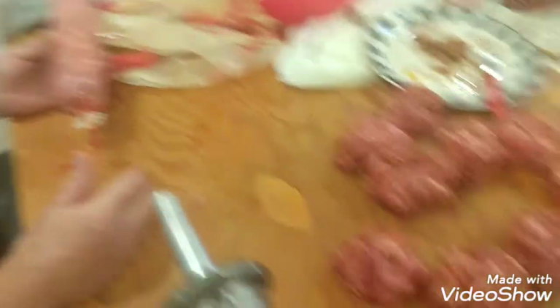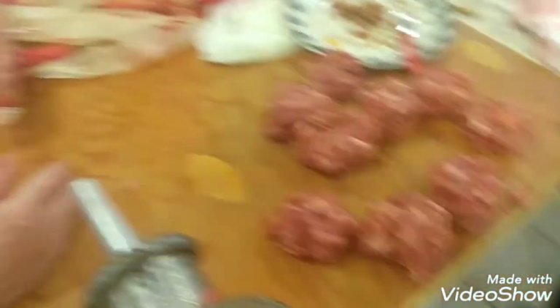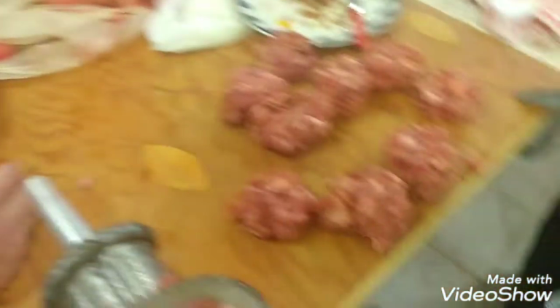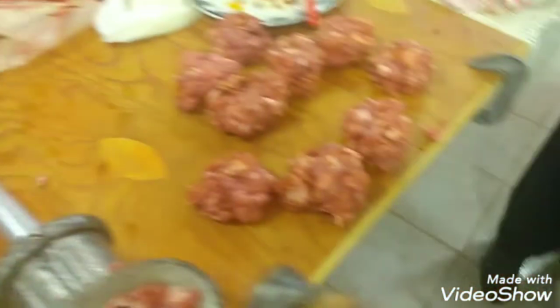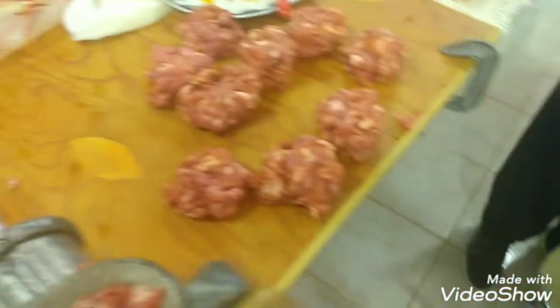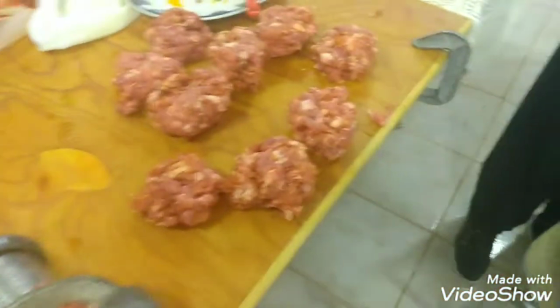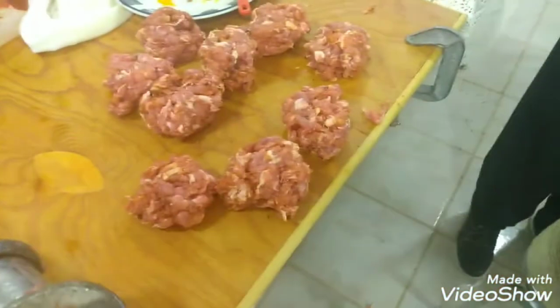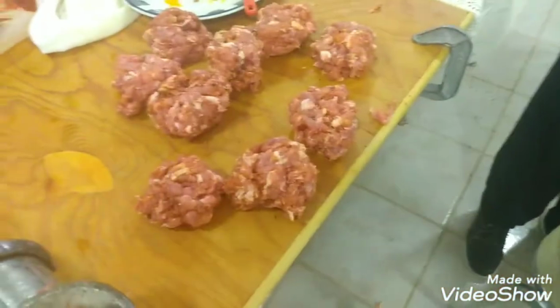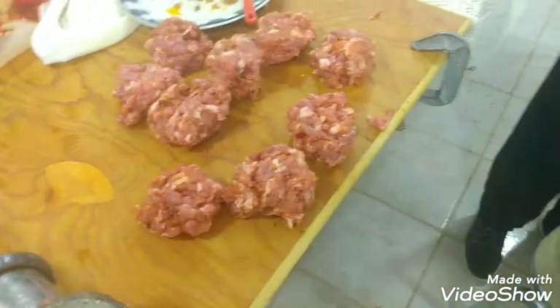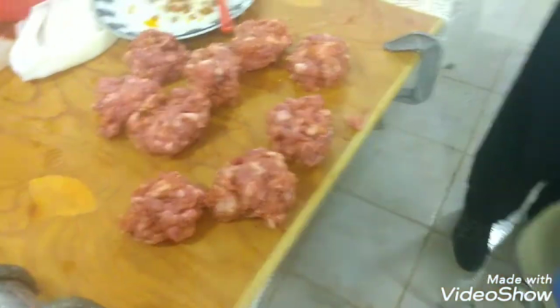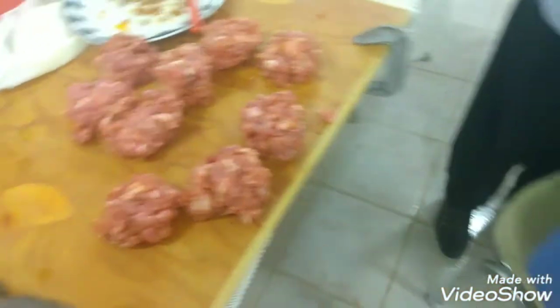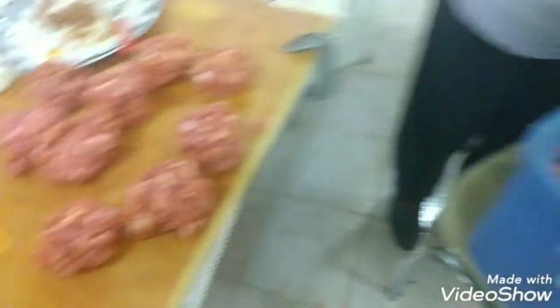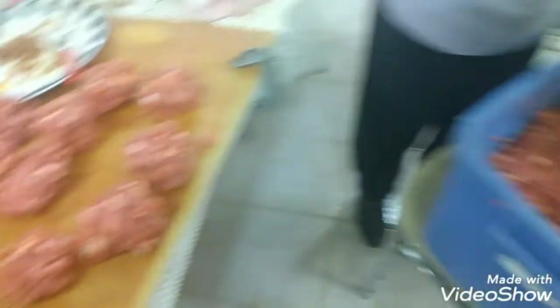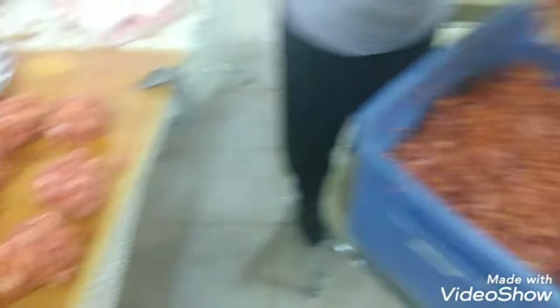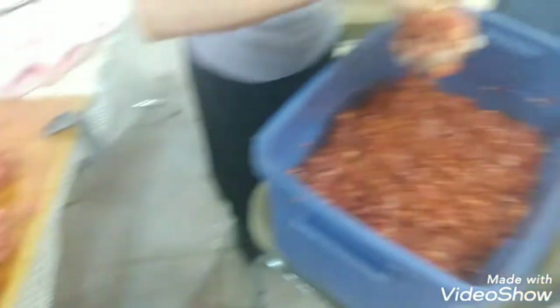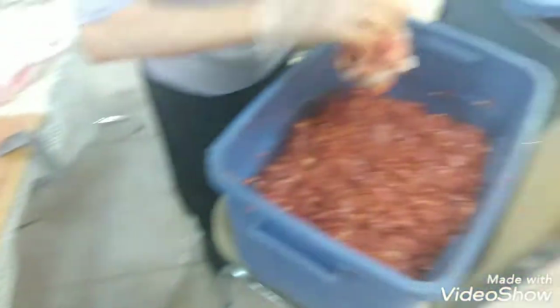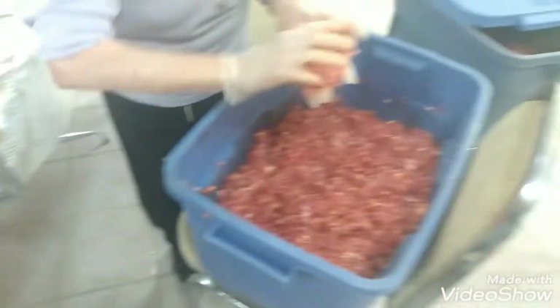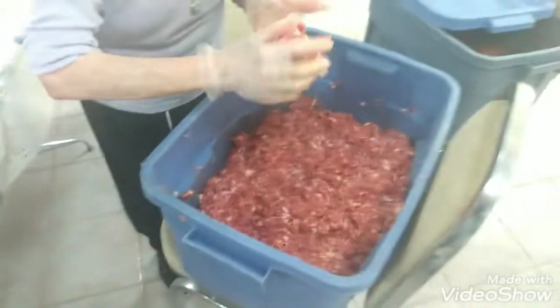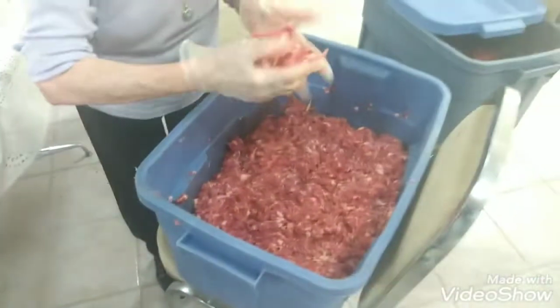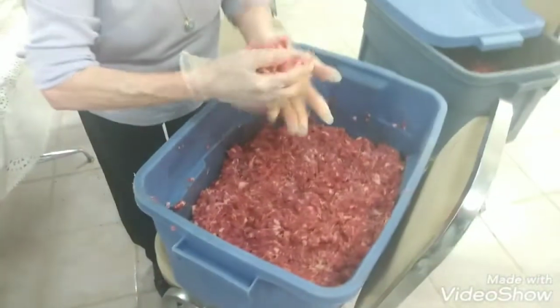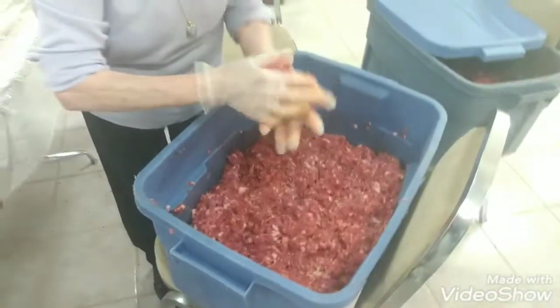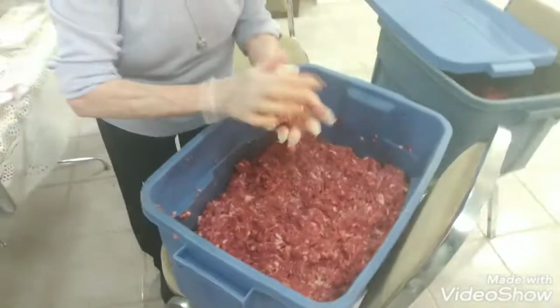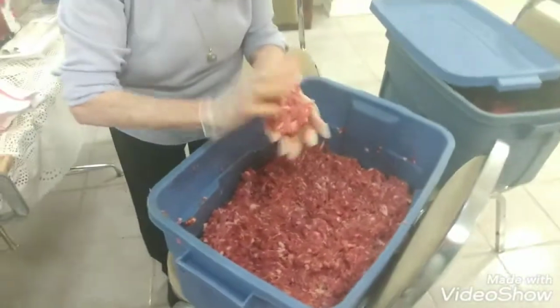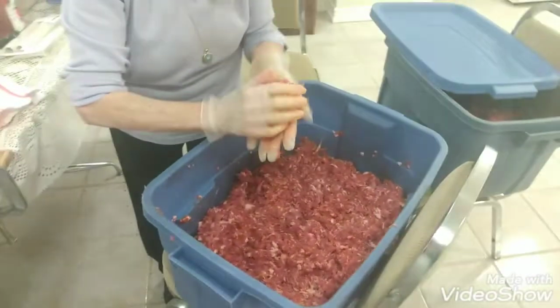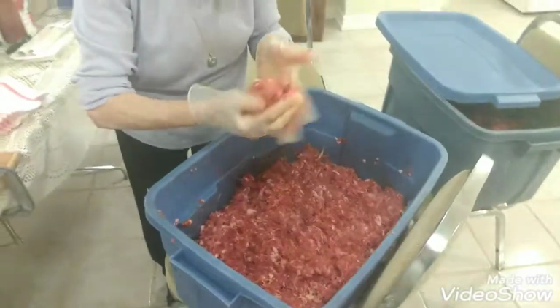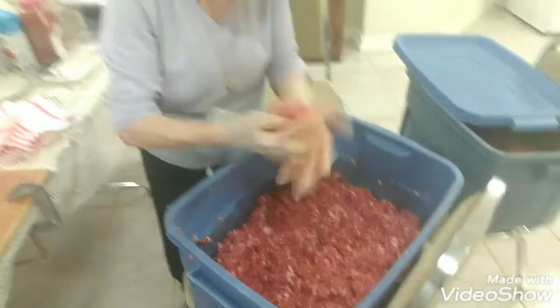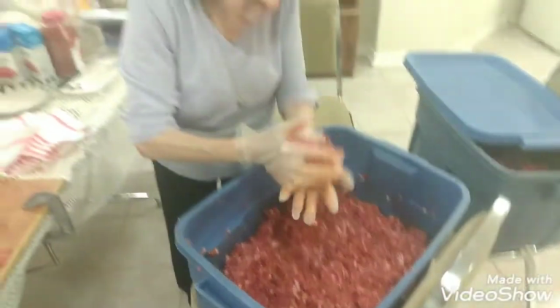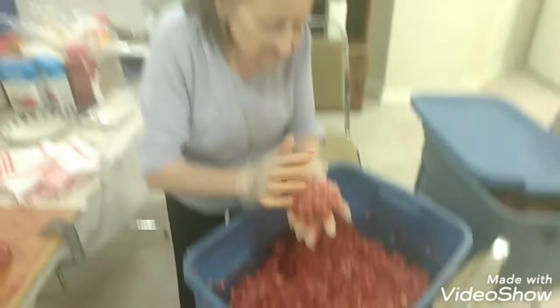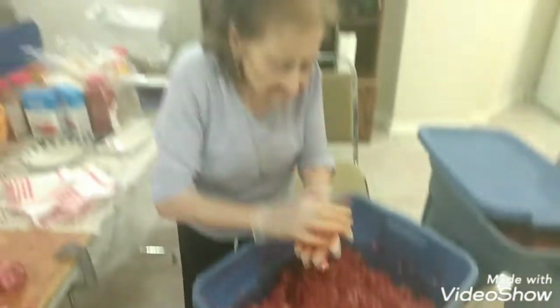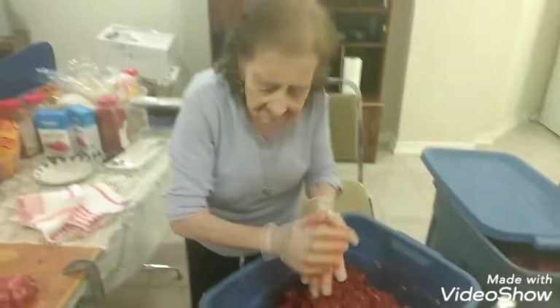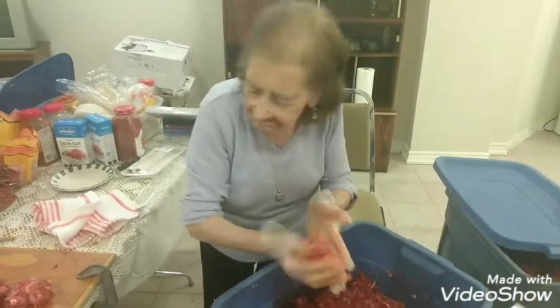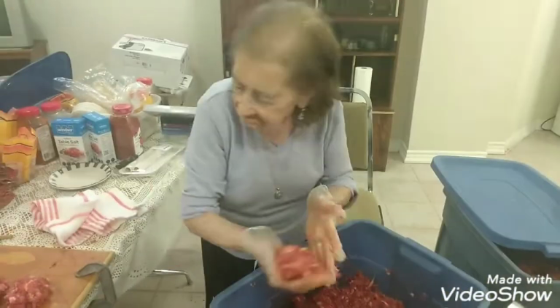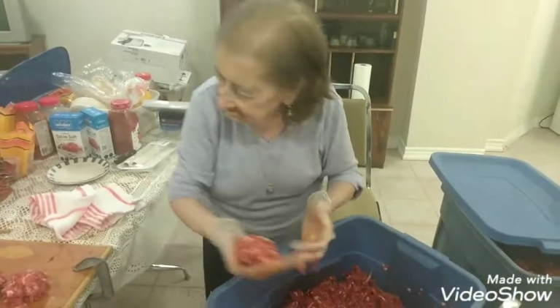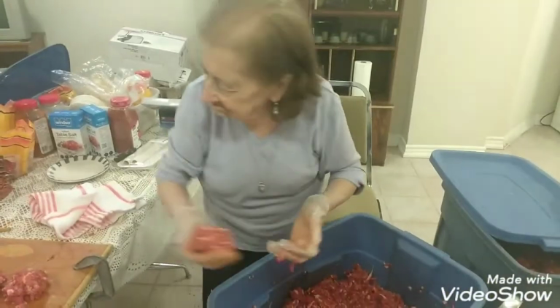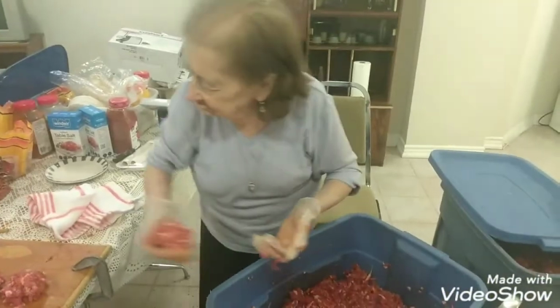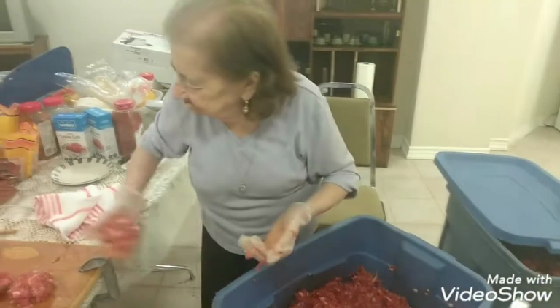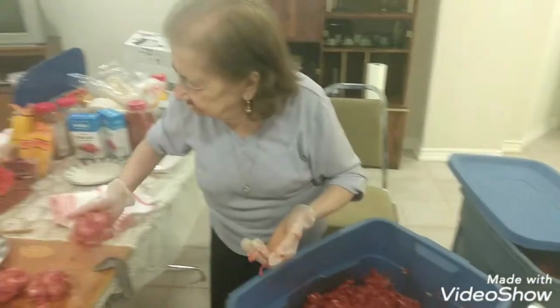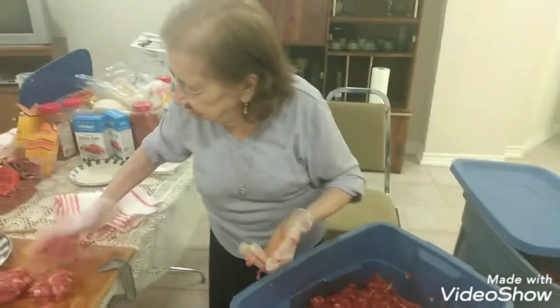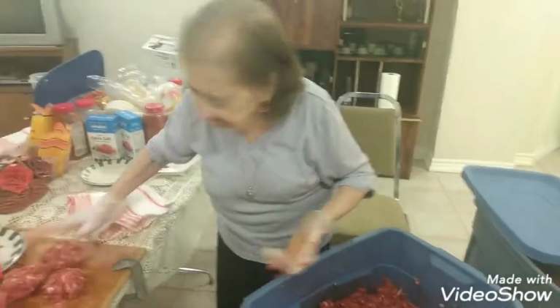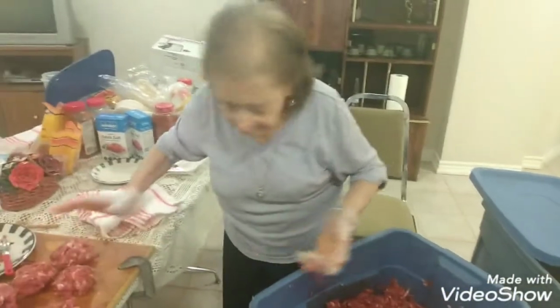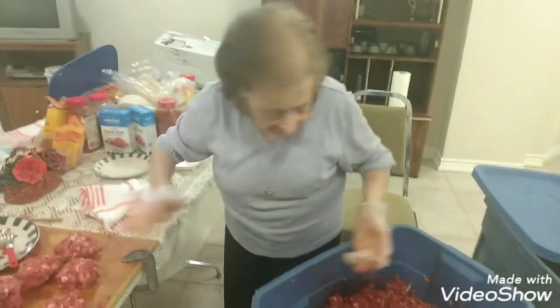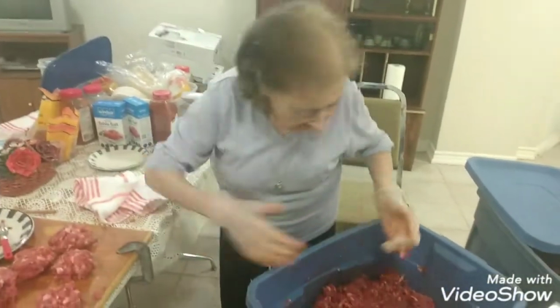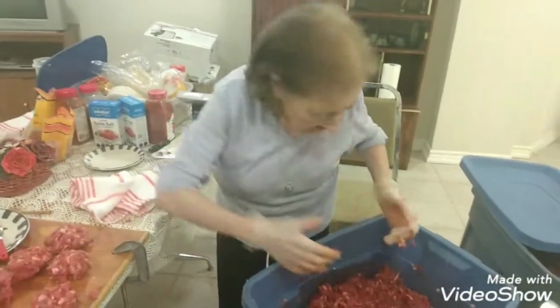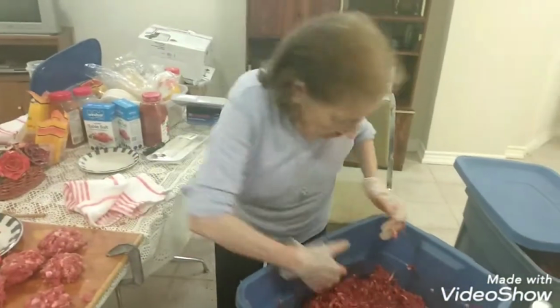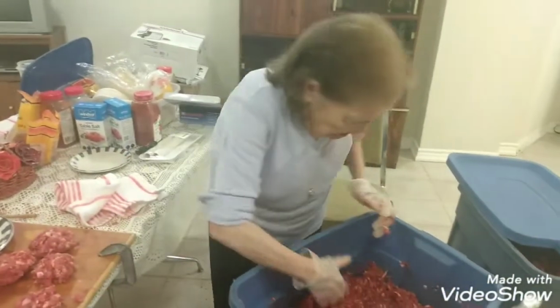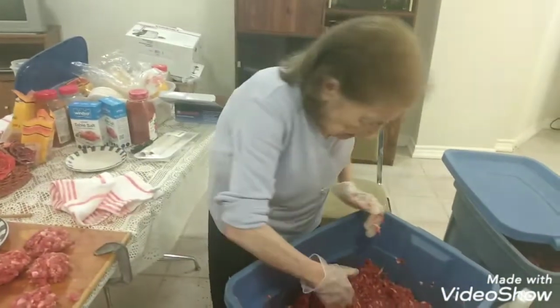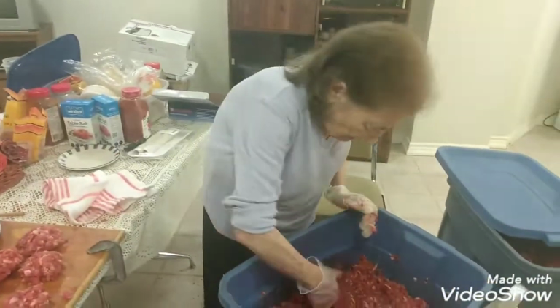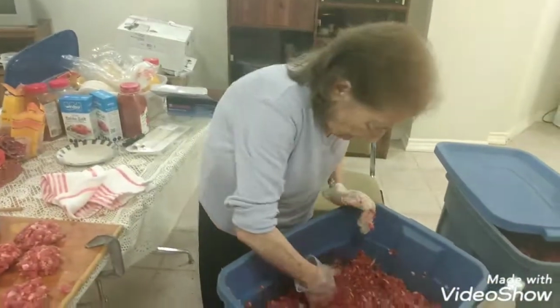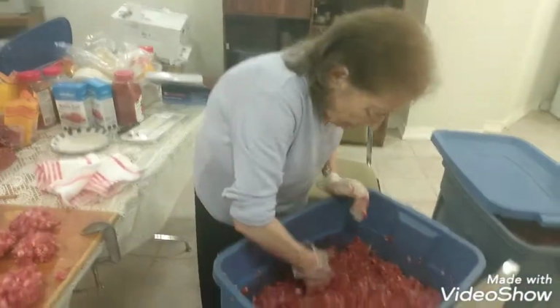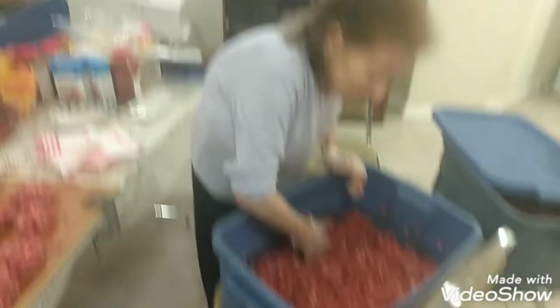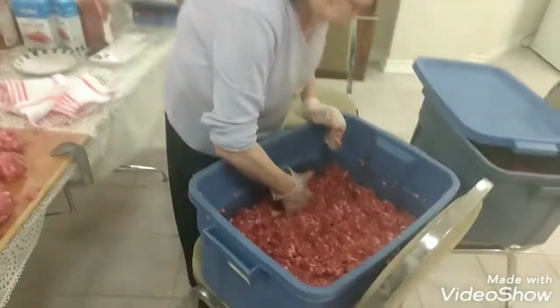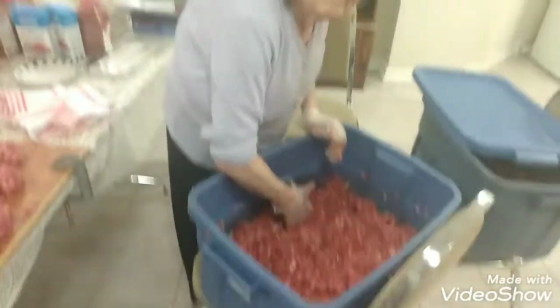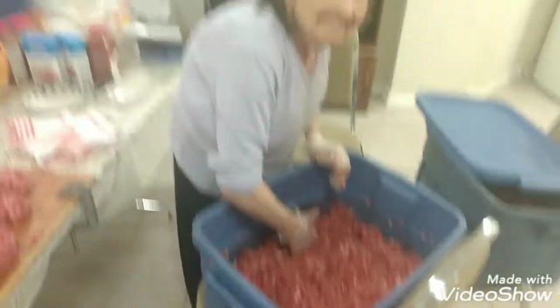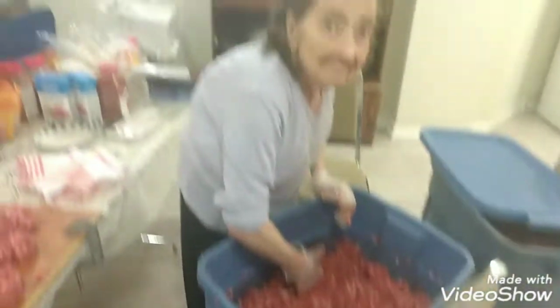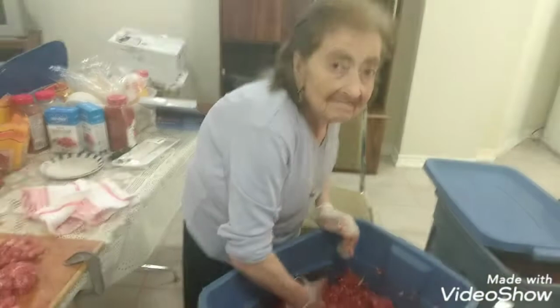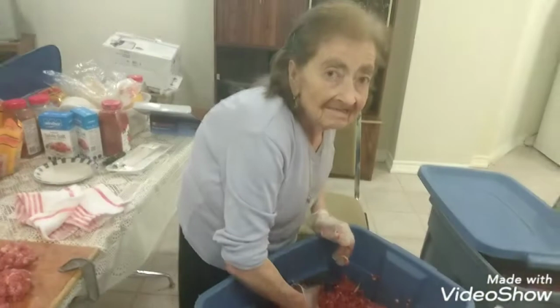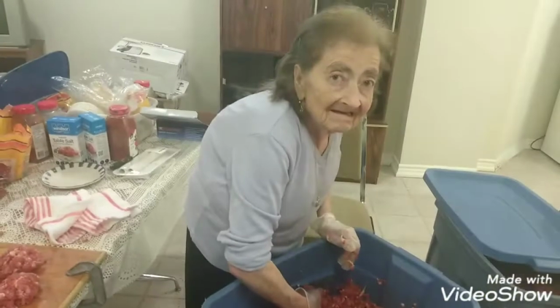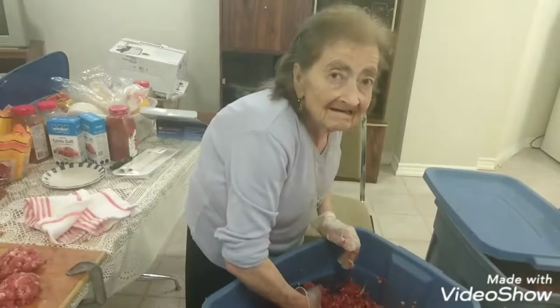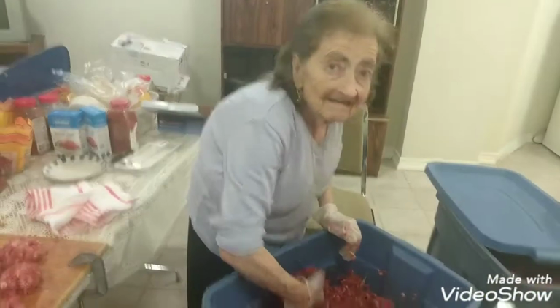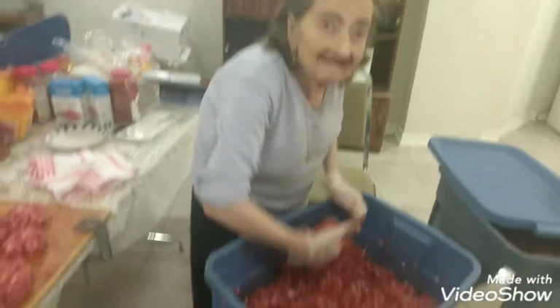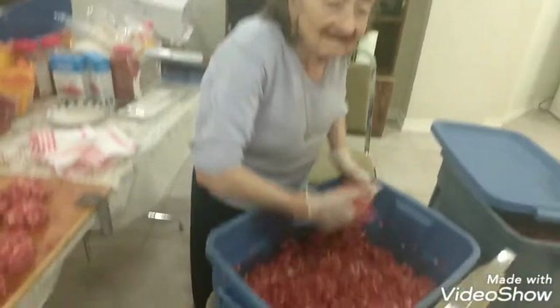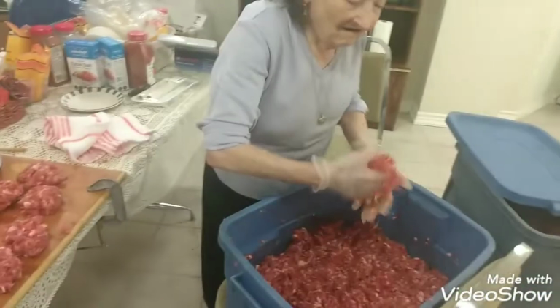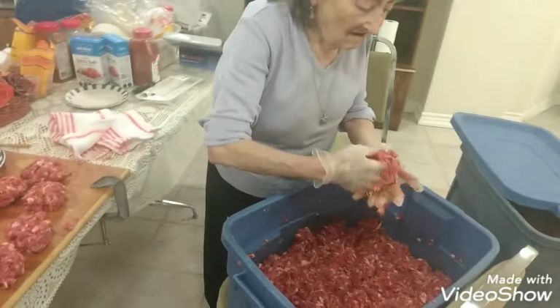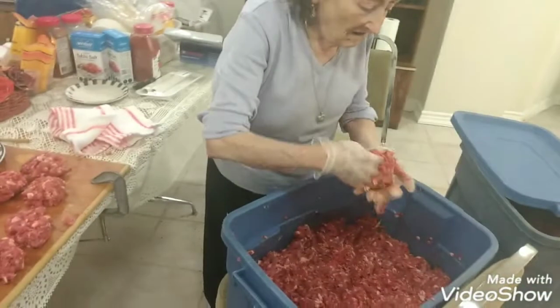There we are, we're making little balls there. My mom is making balls there. Say hi, ma. That's it. Hello there. Hi.